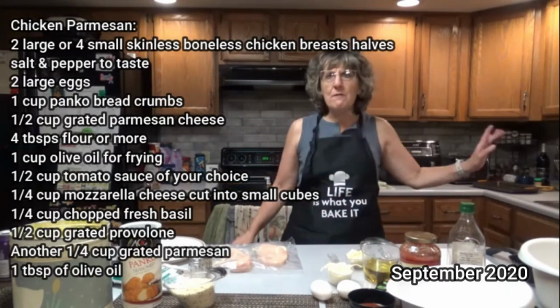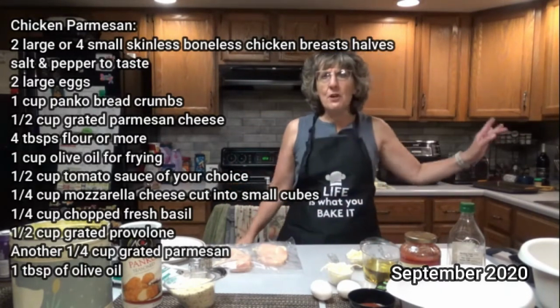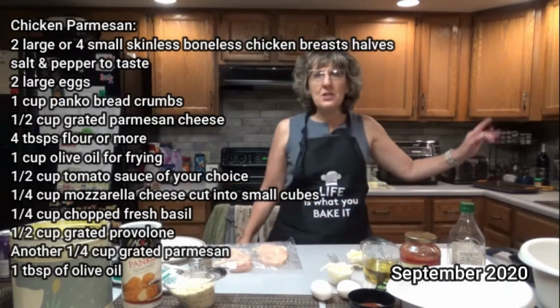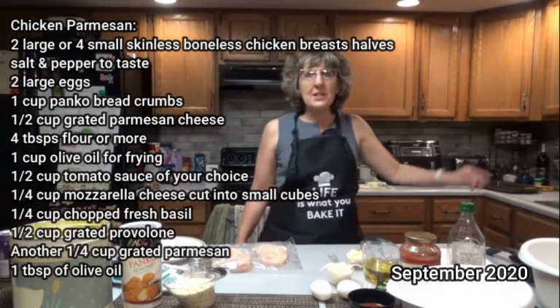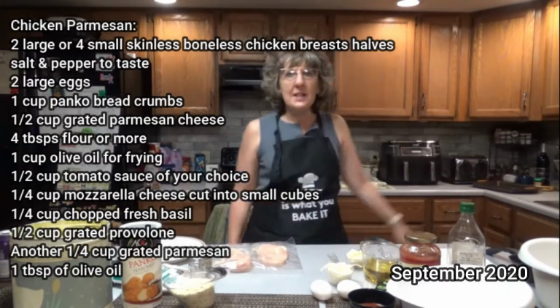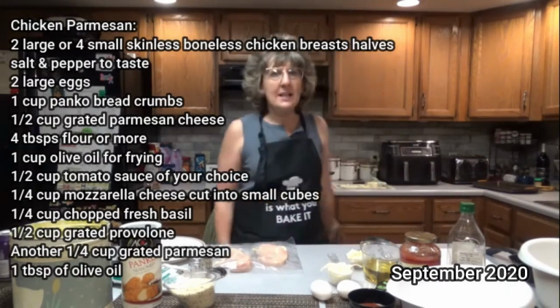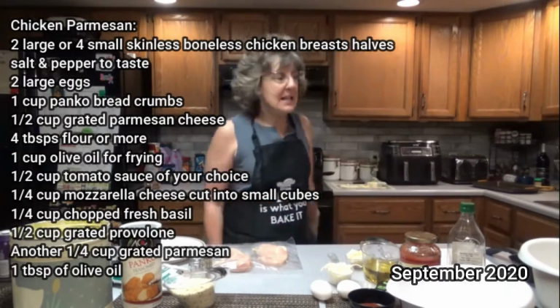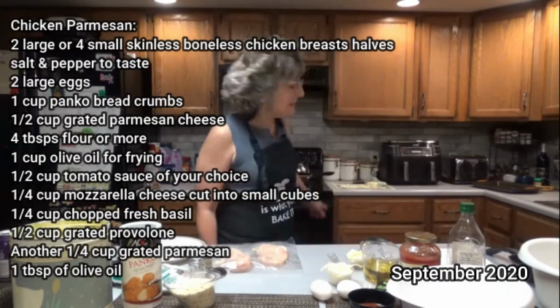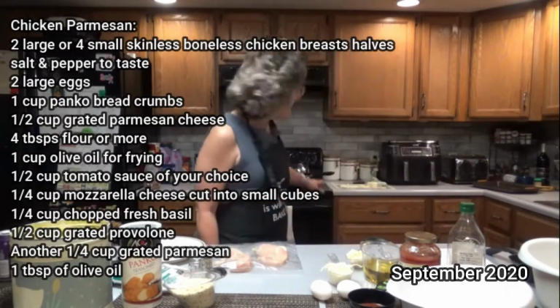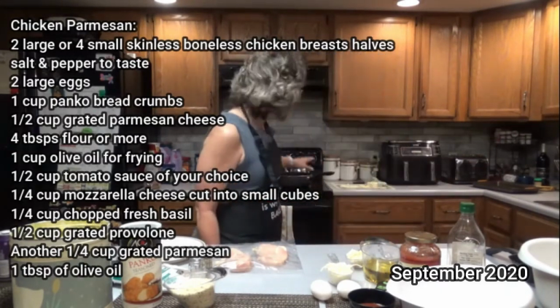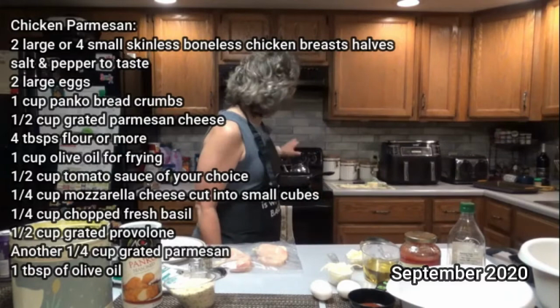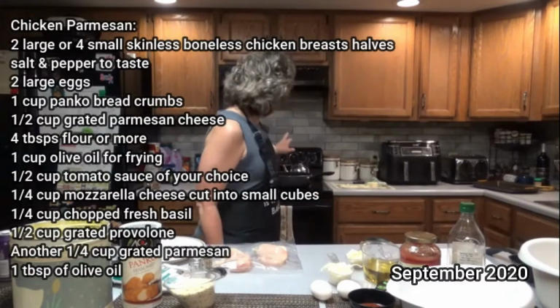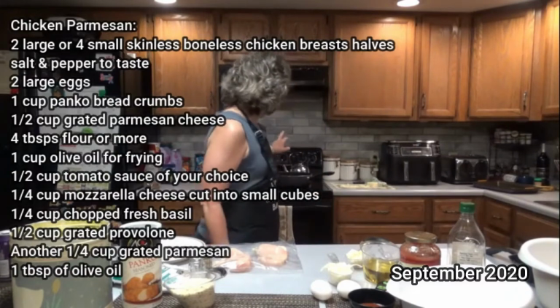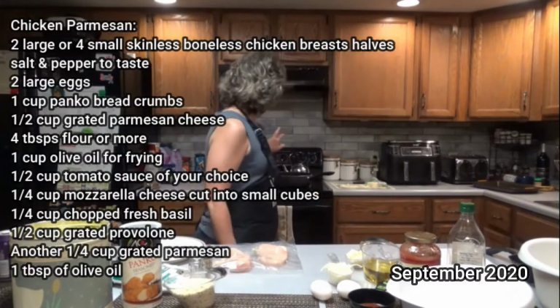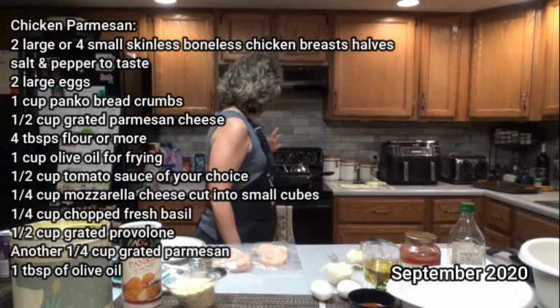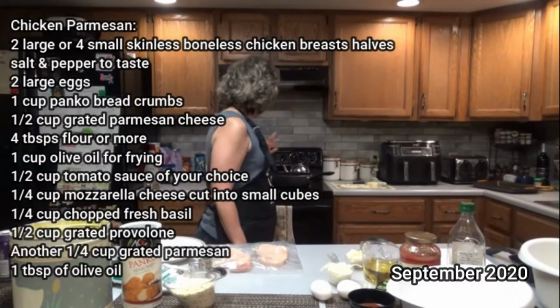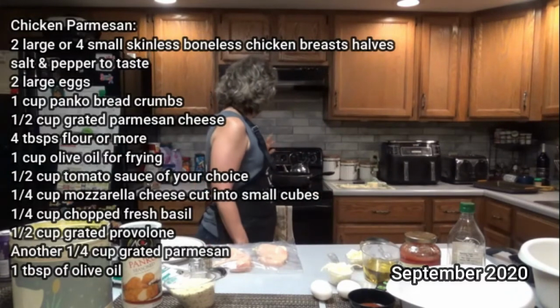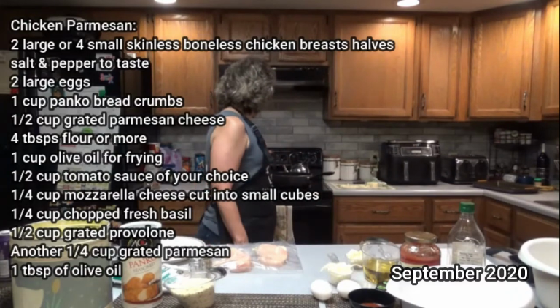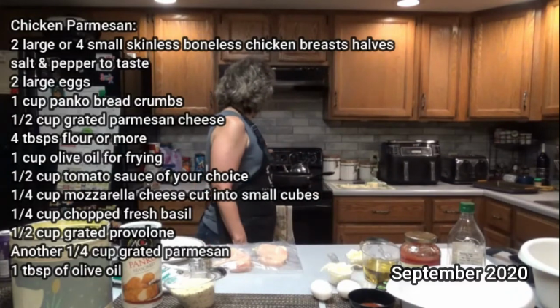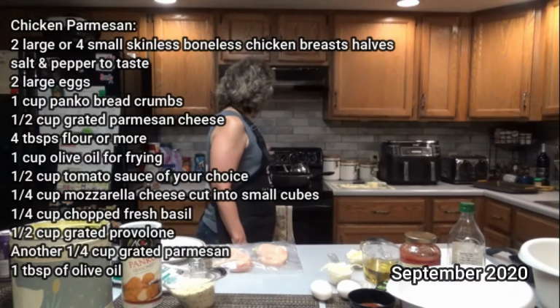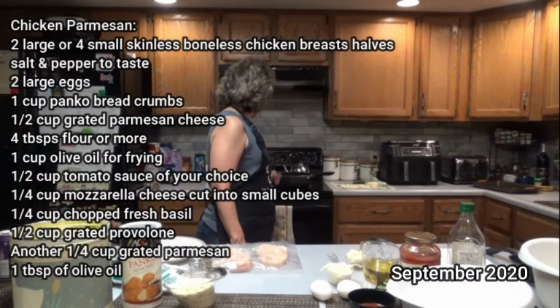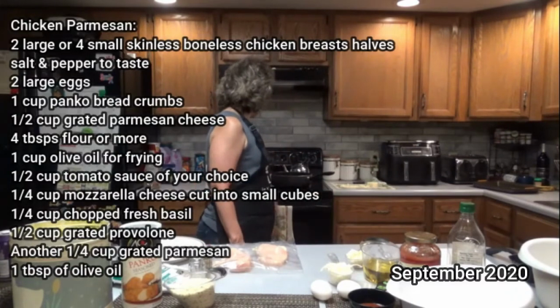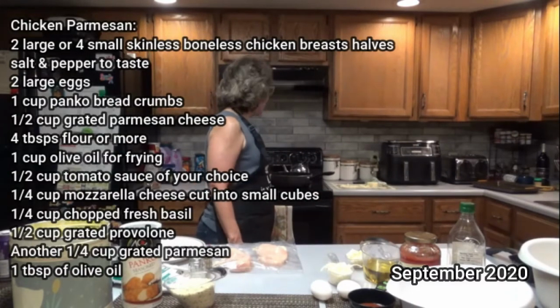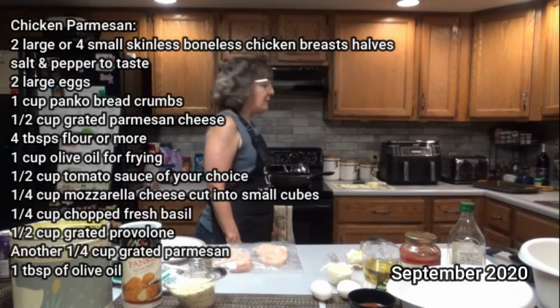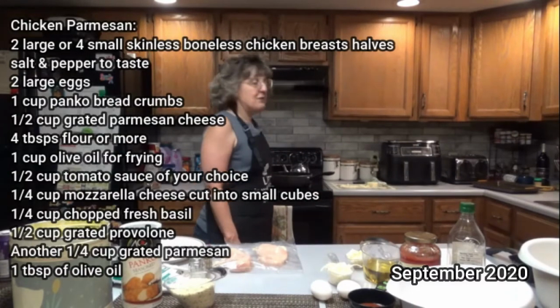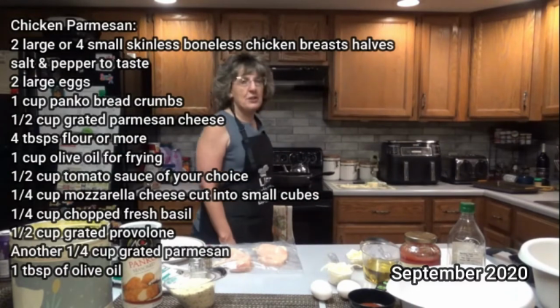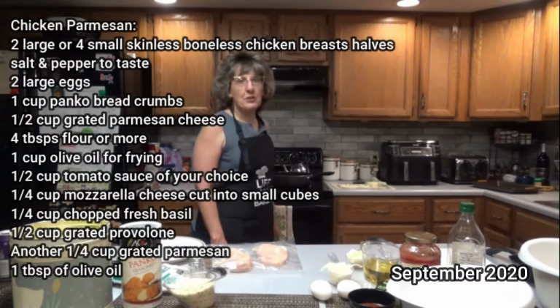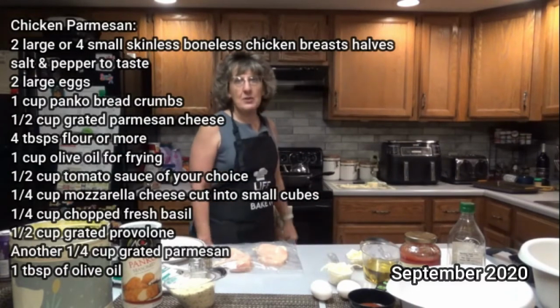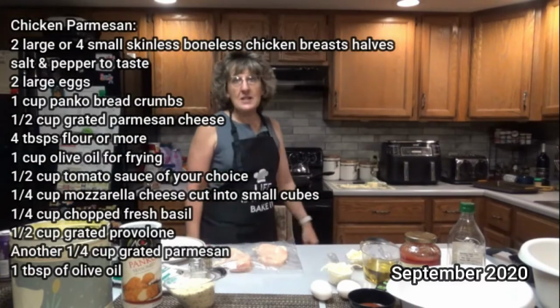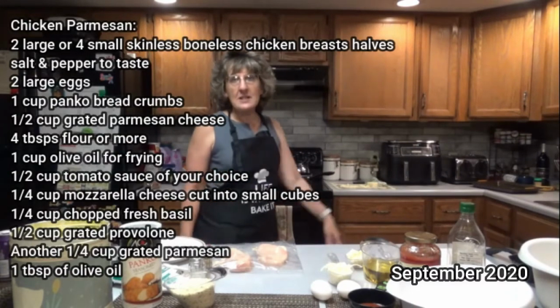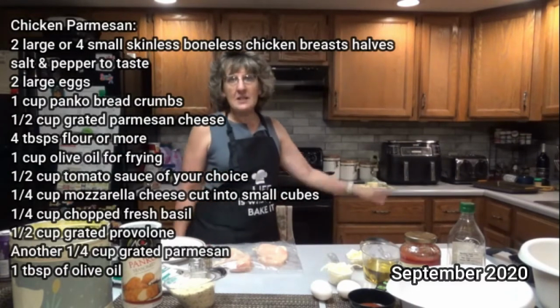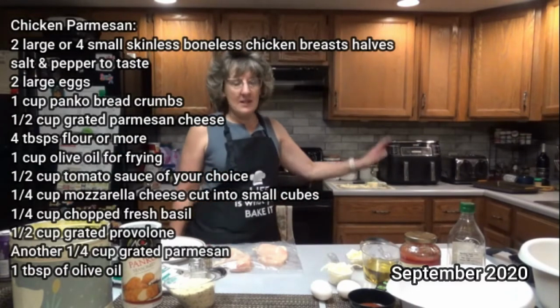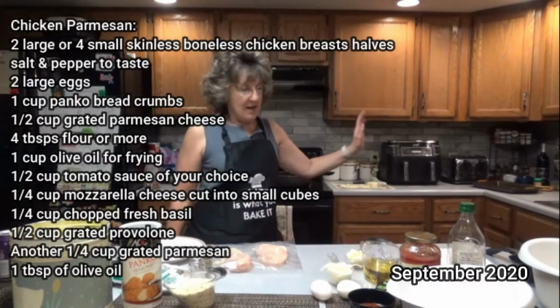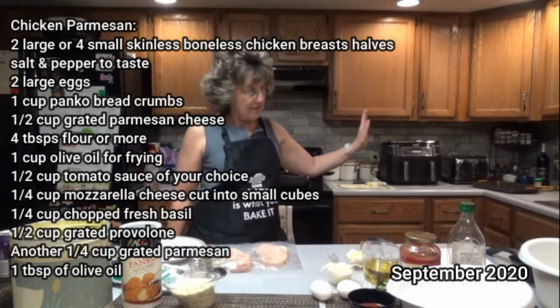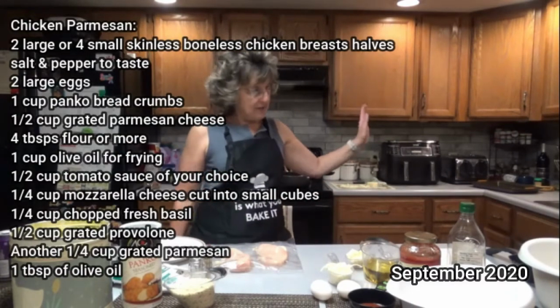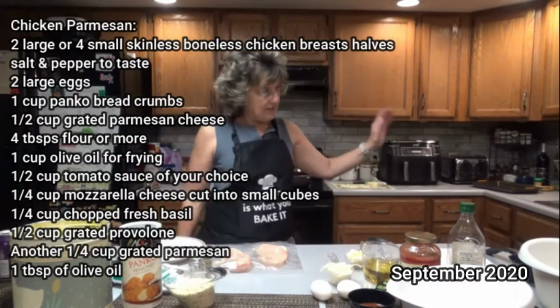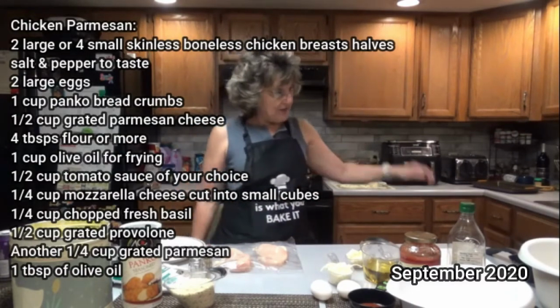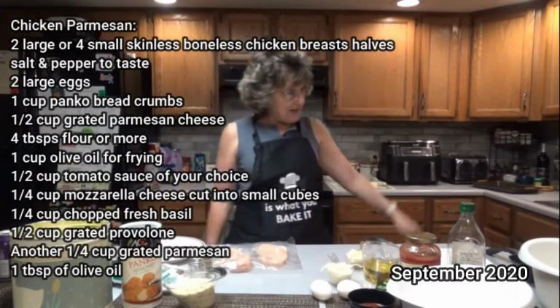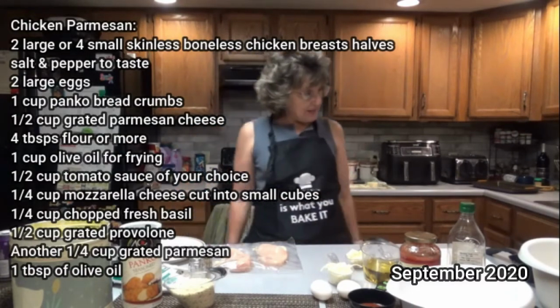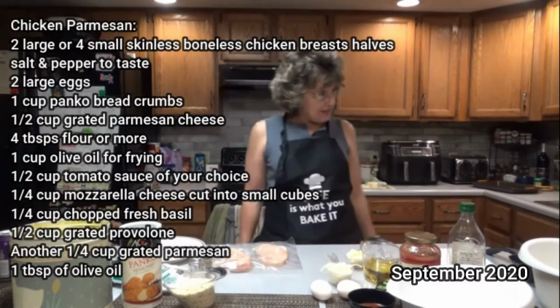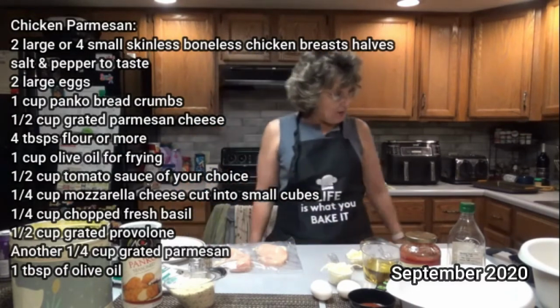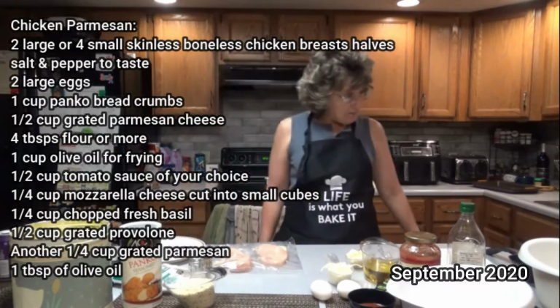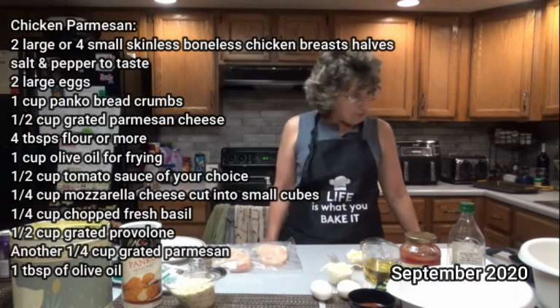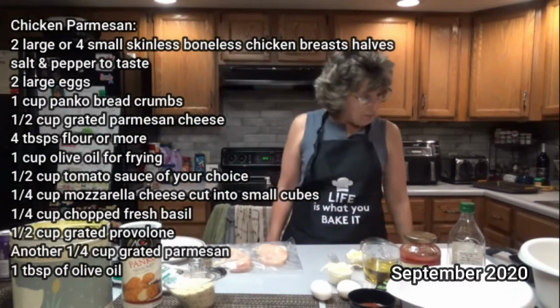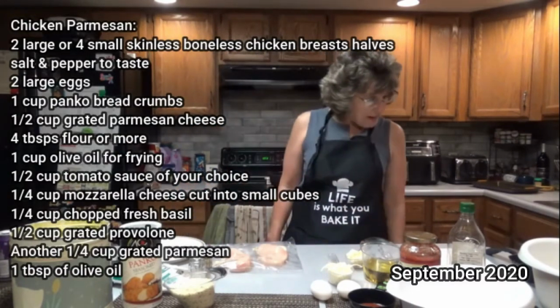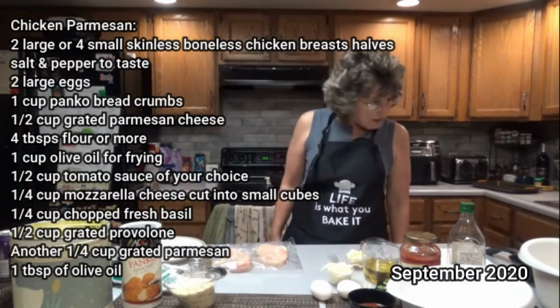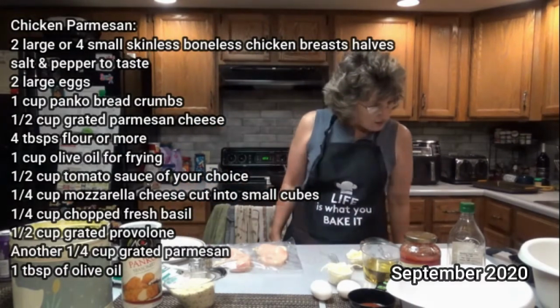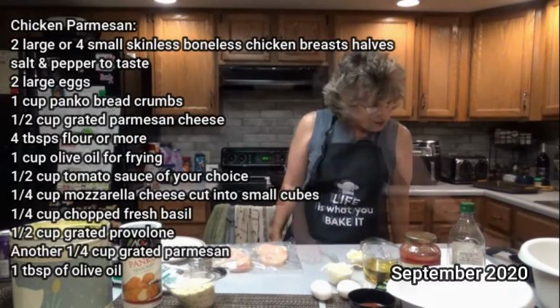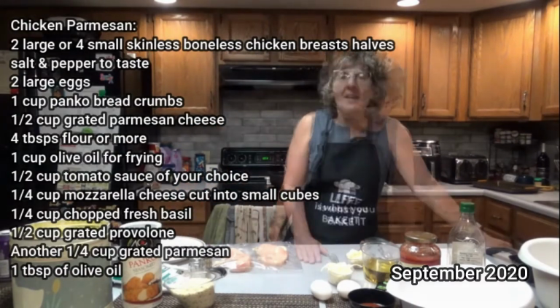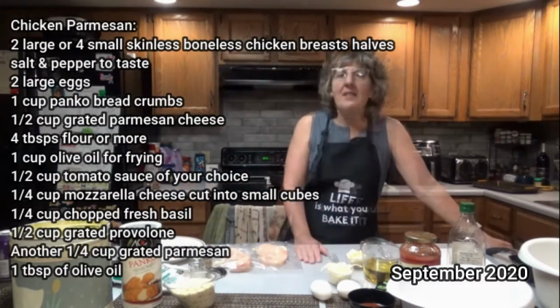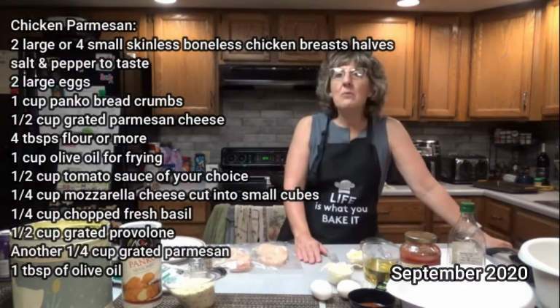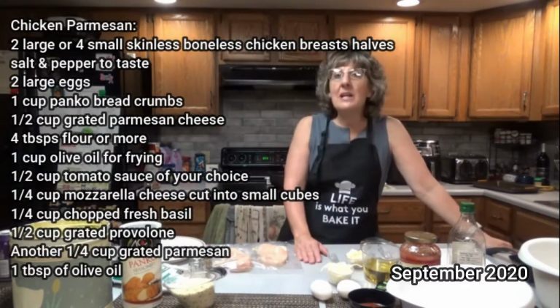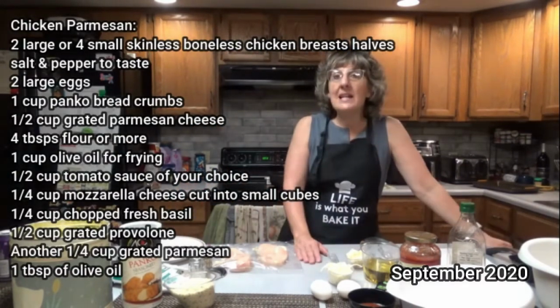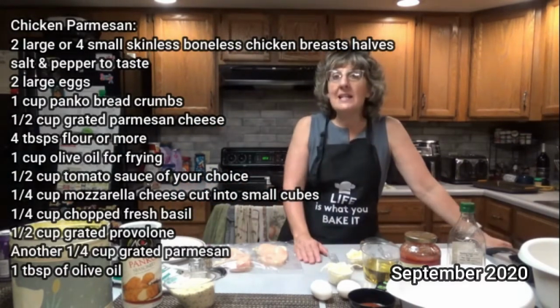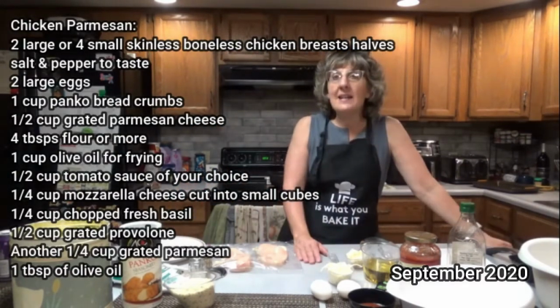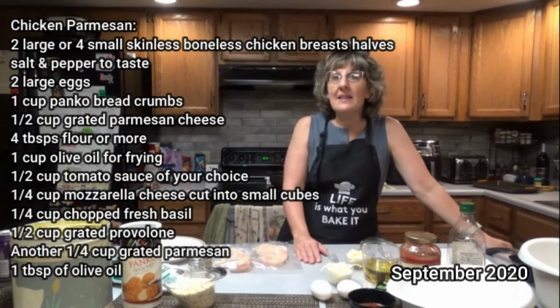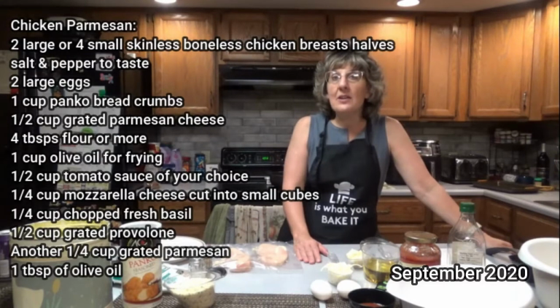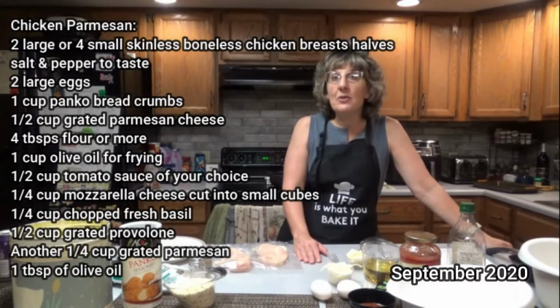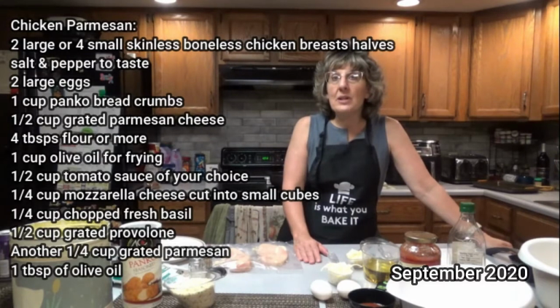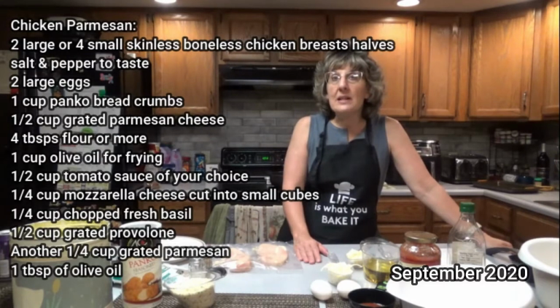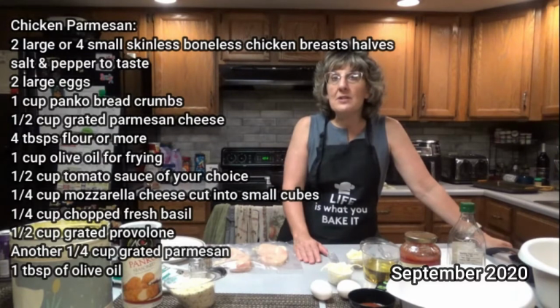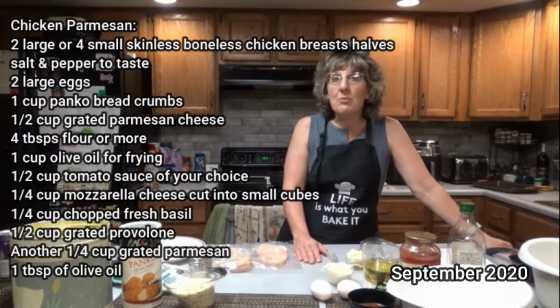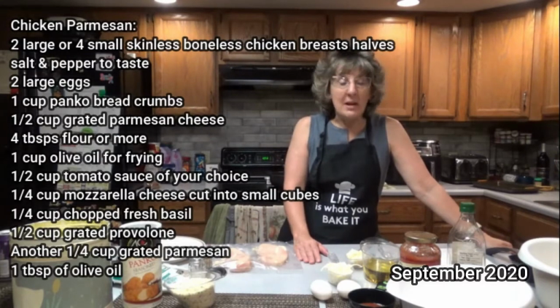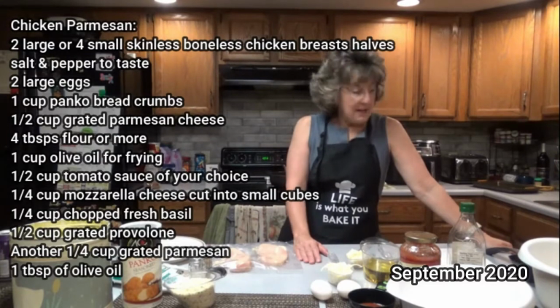First, heat the oven to 450 degrees. I've done that so I'm prepared. Then we need to get the ingredients ready.